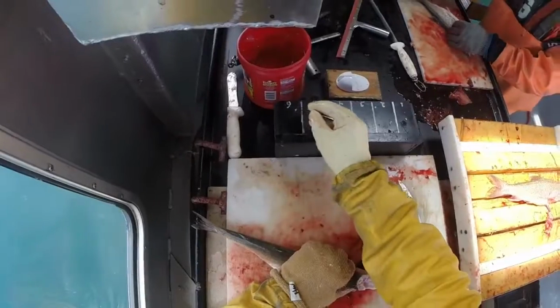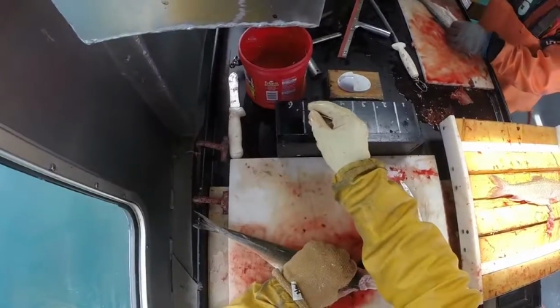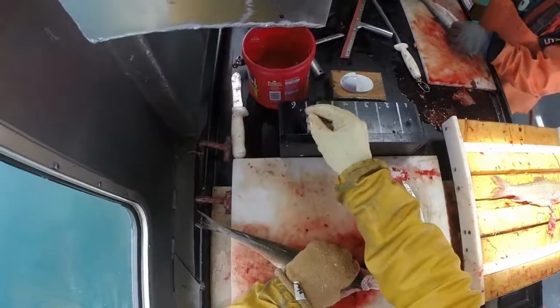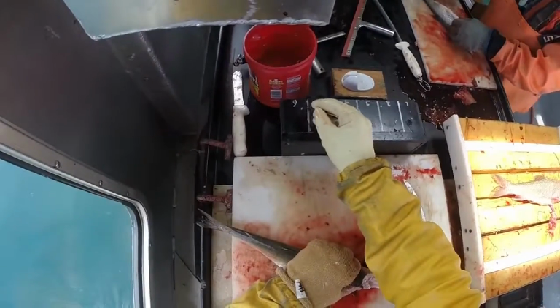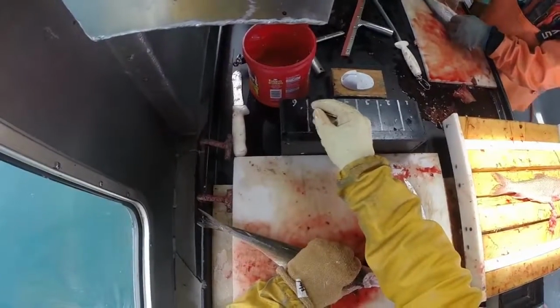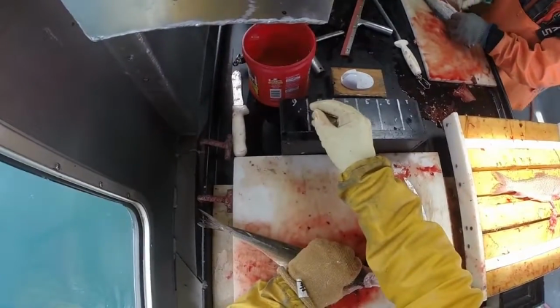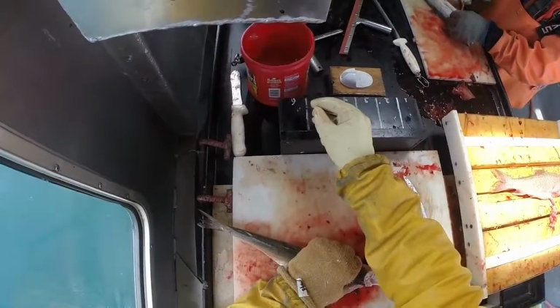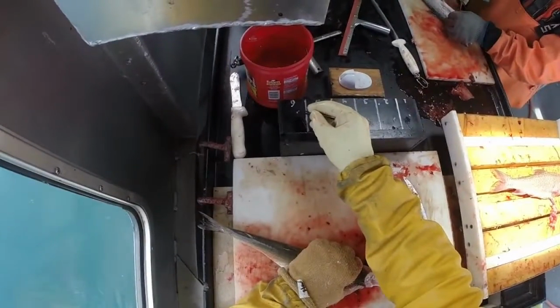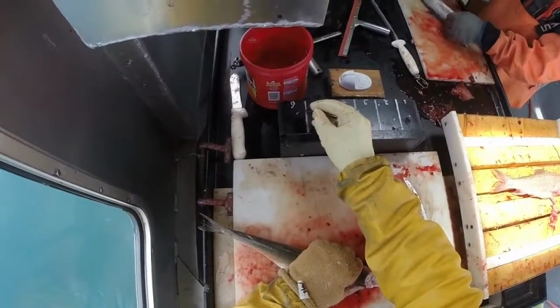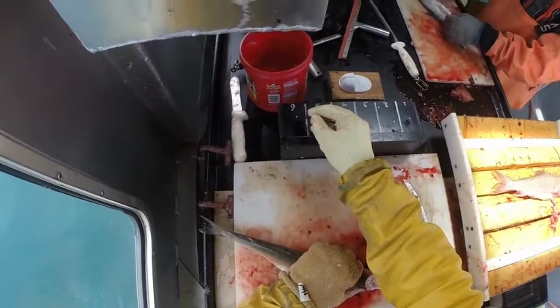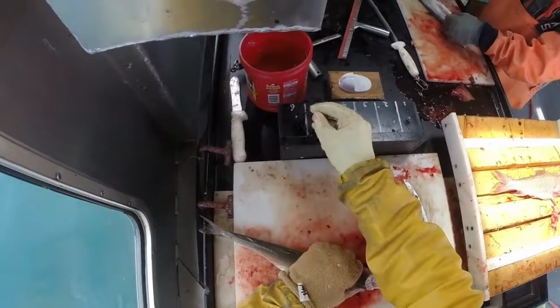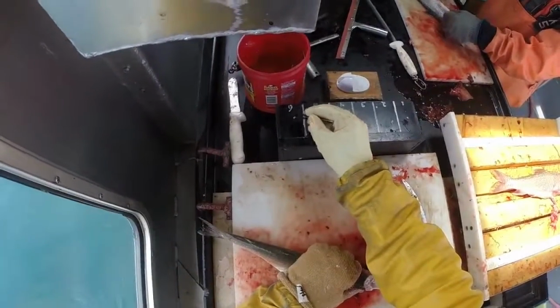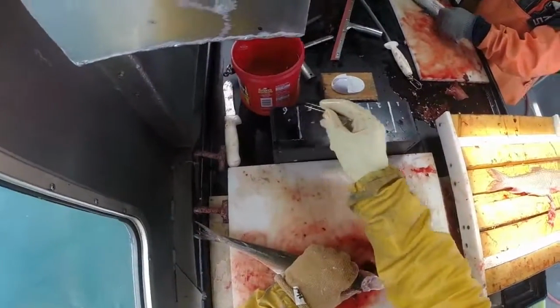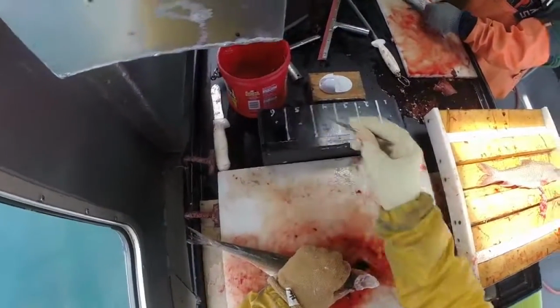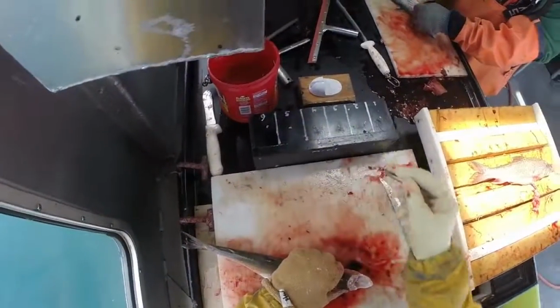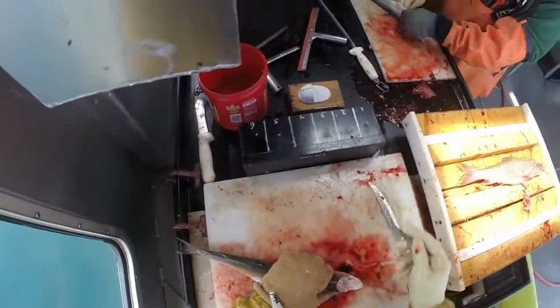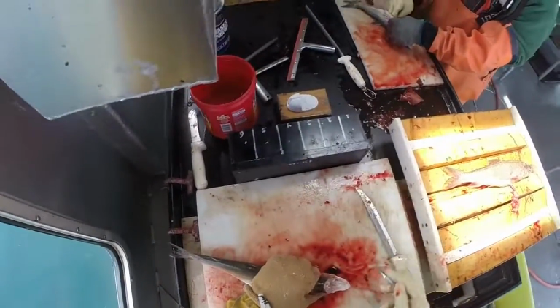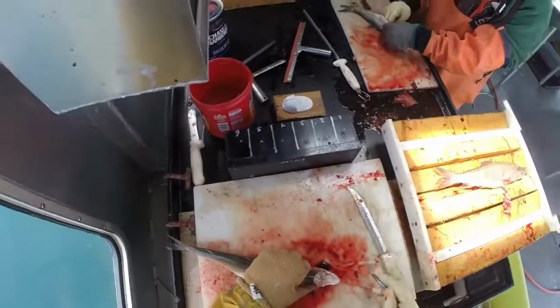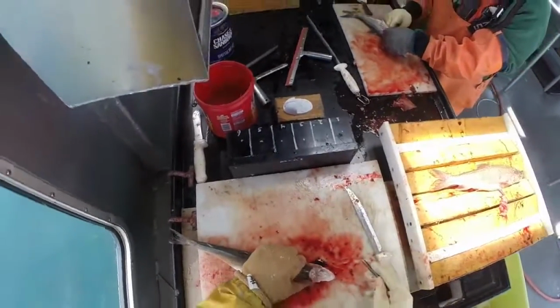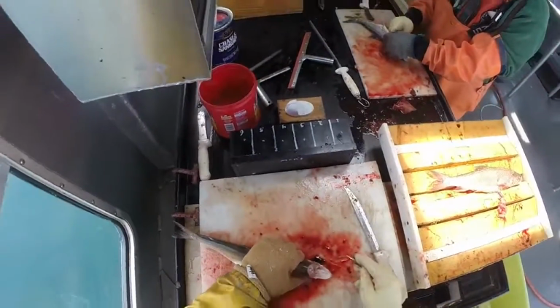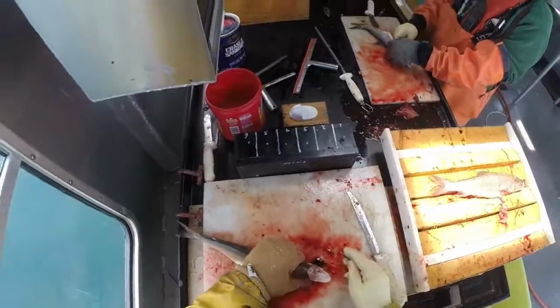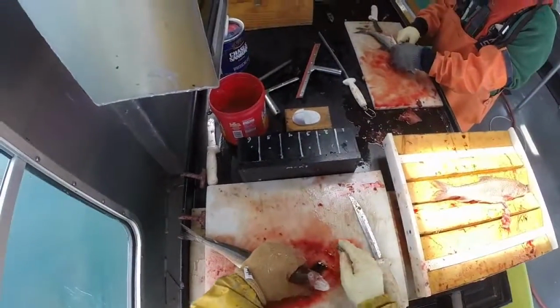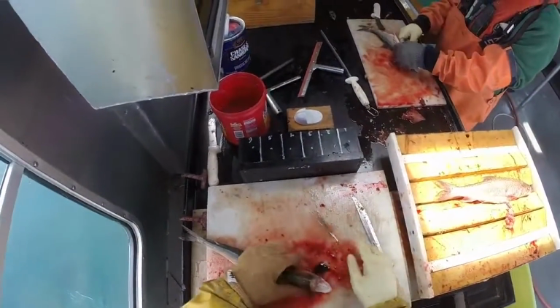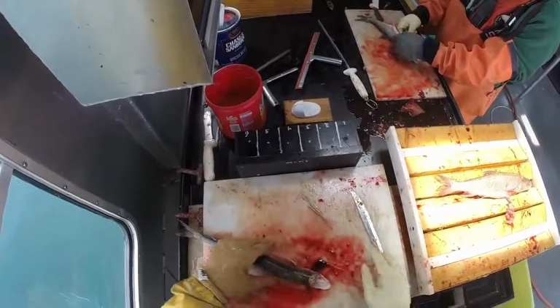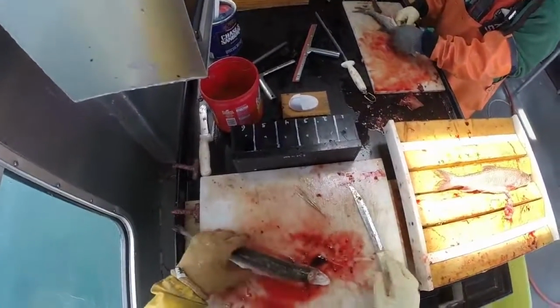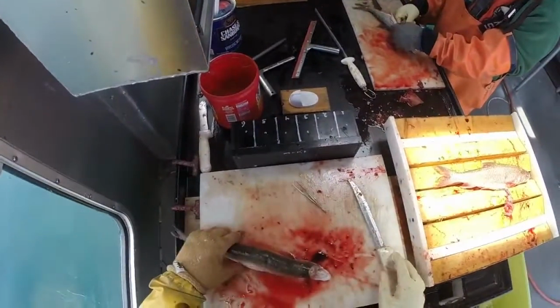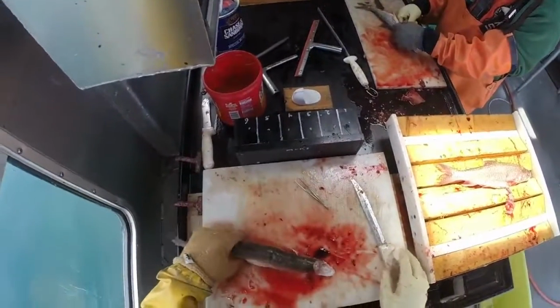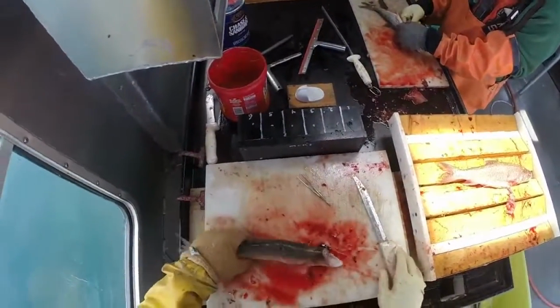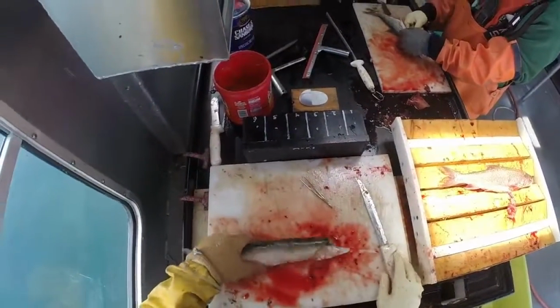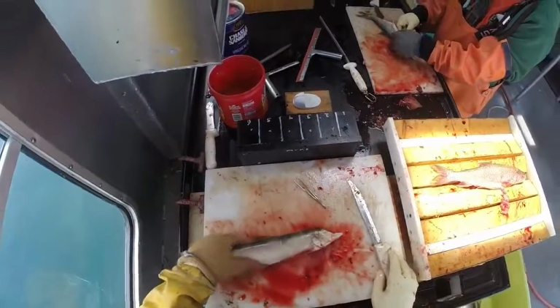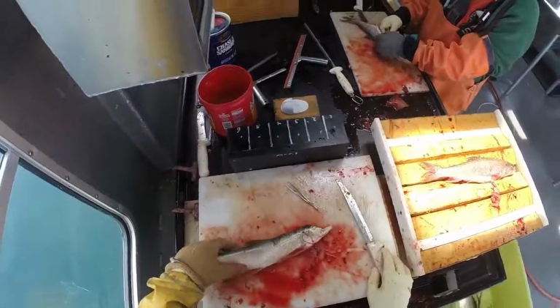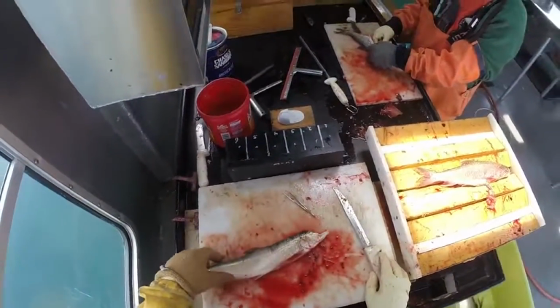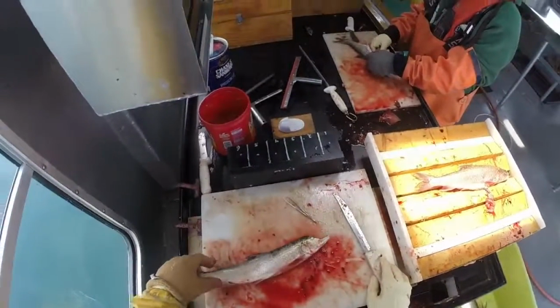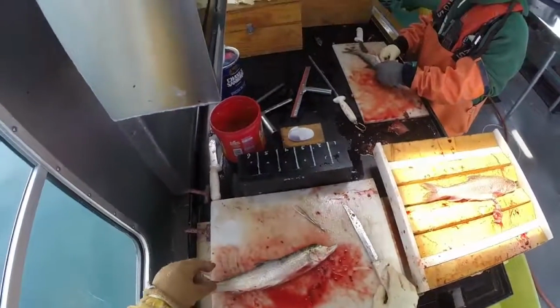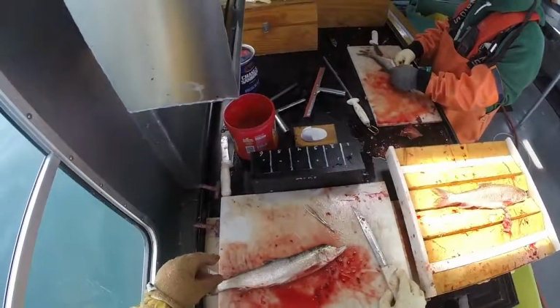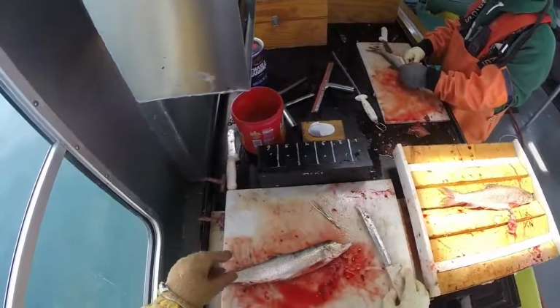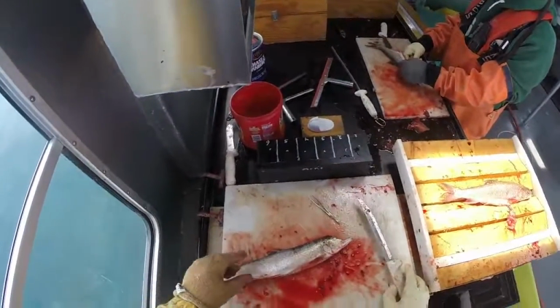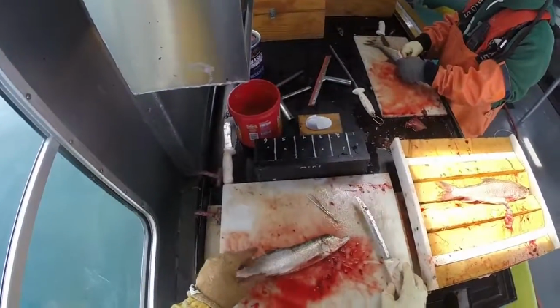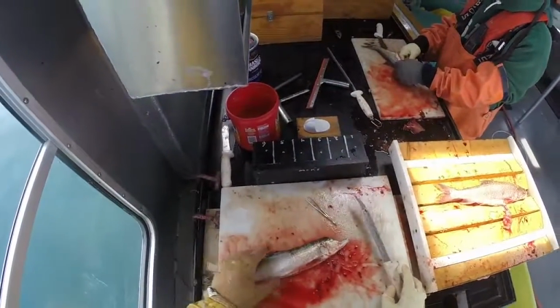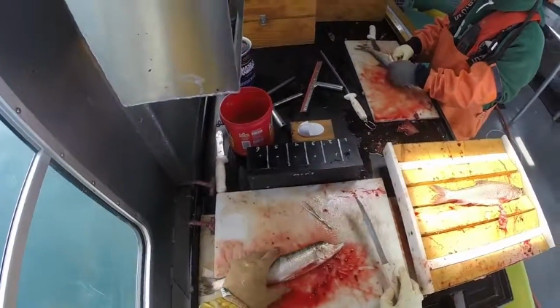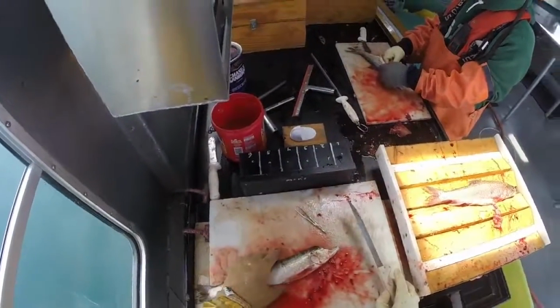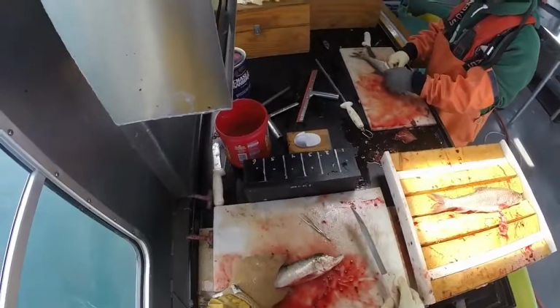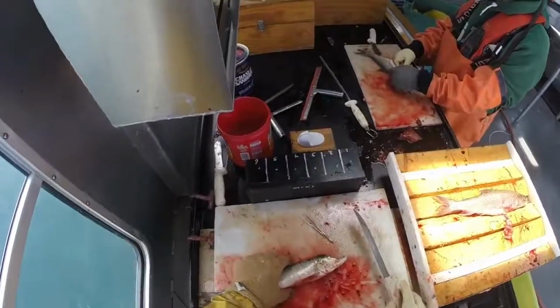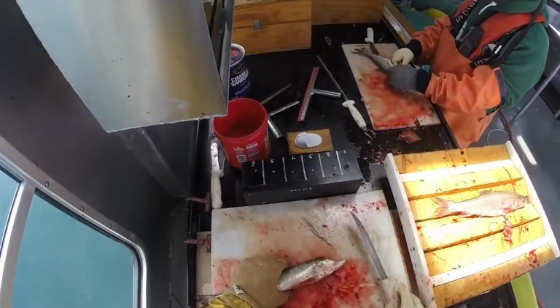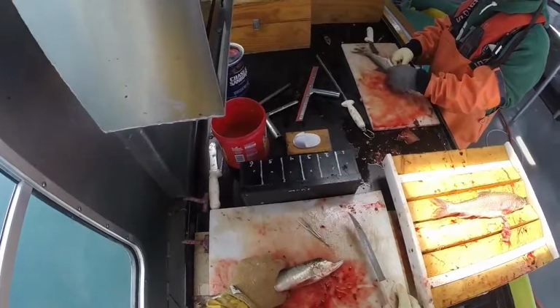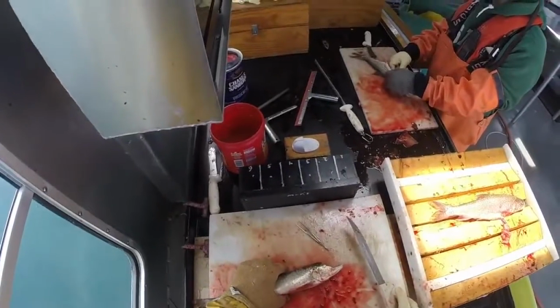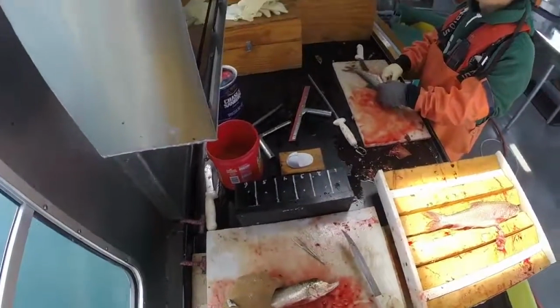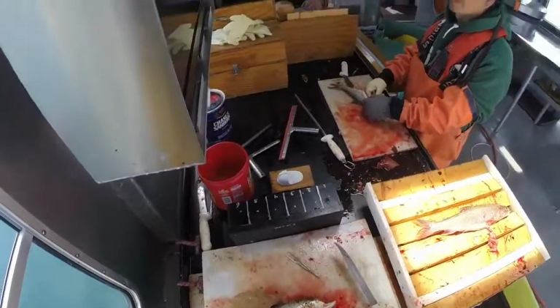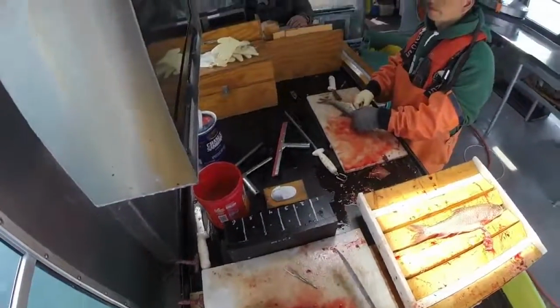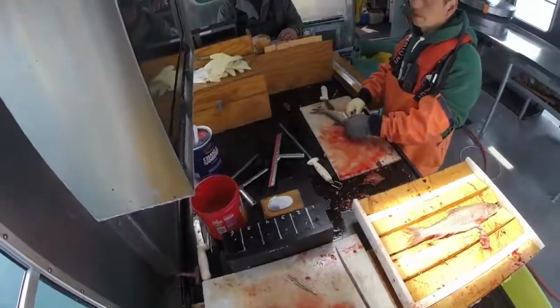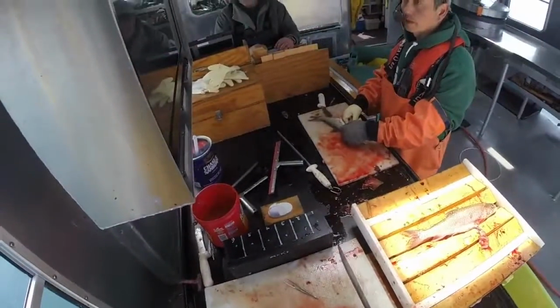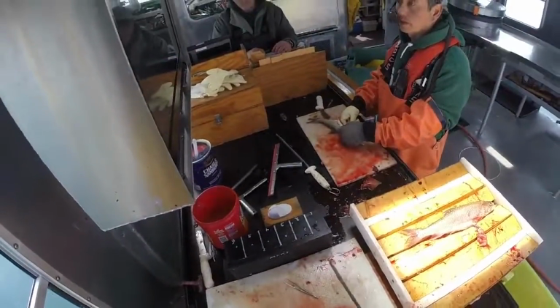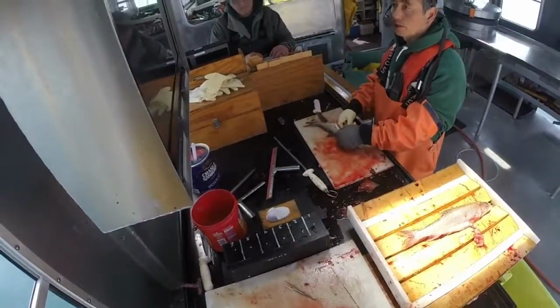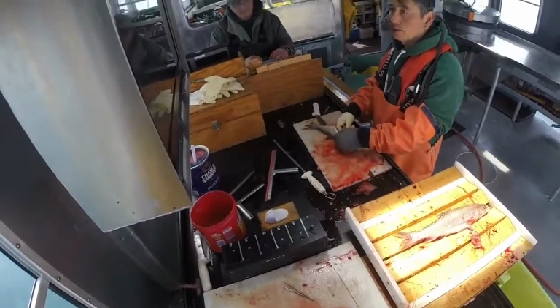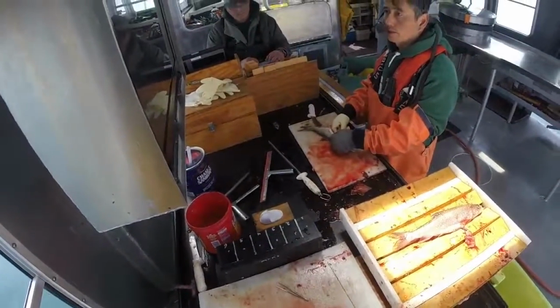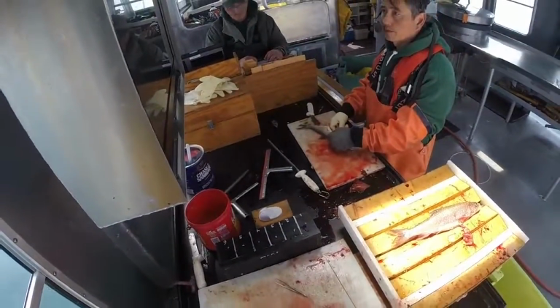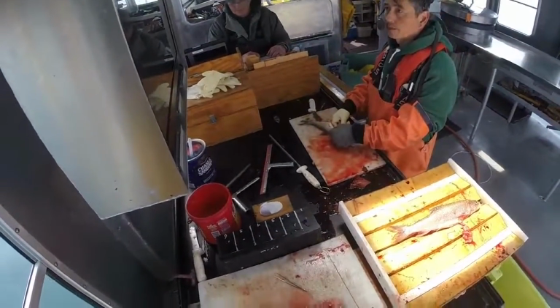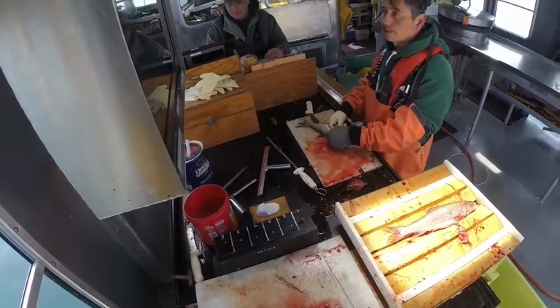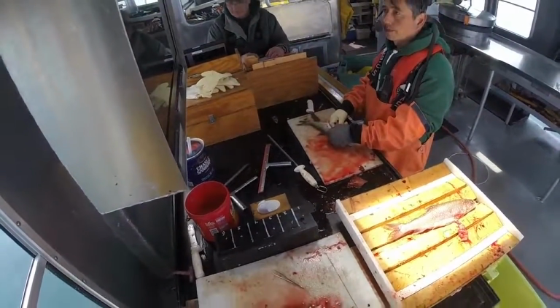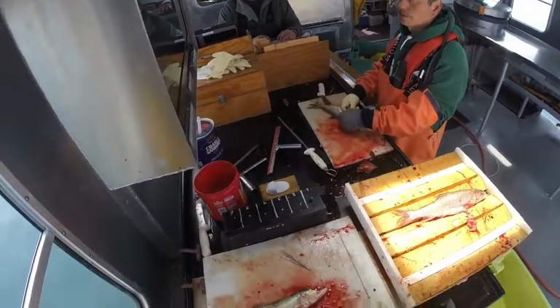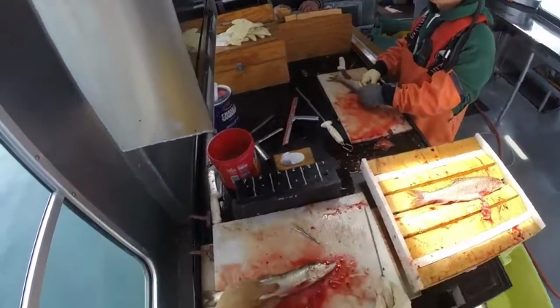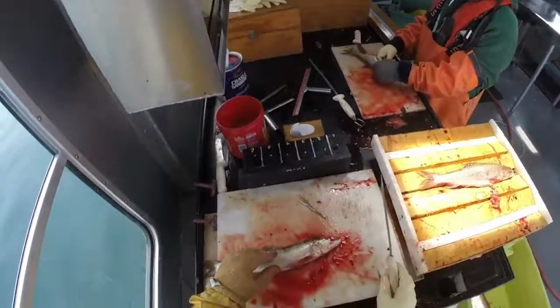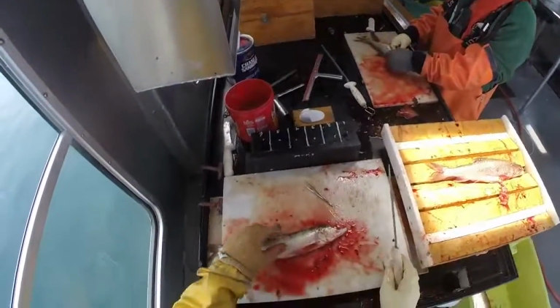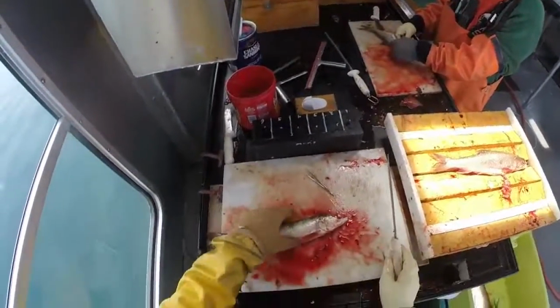We're going to slide them up on our board here. Once the board is full, the person processing the fish will pass them to the other person with the scale envelopes.